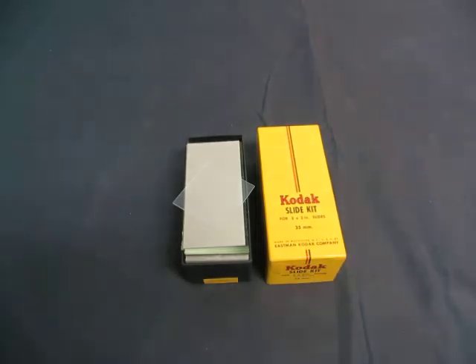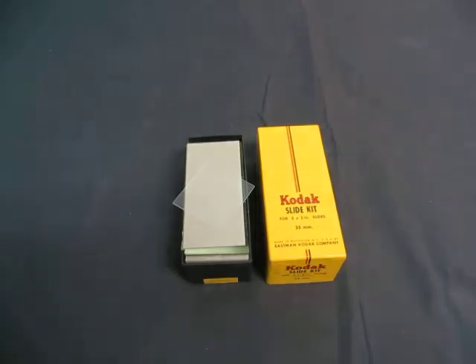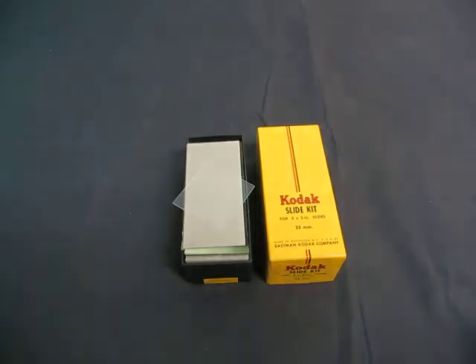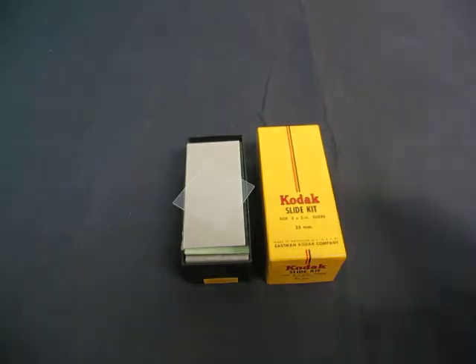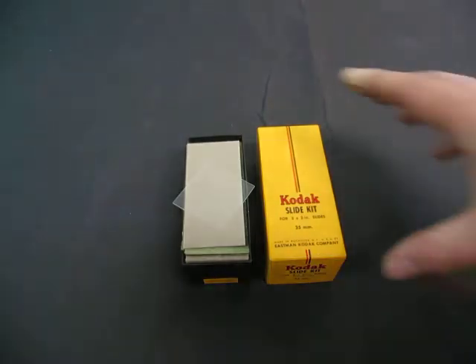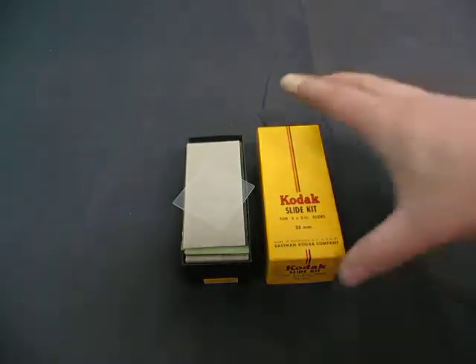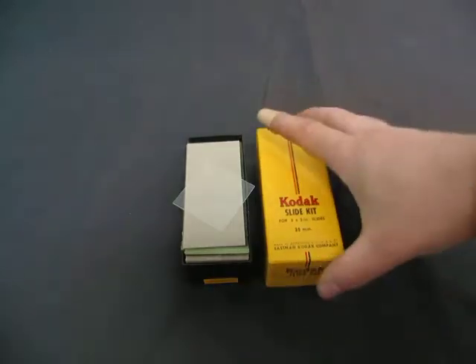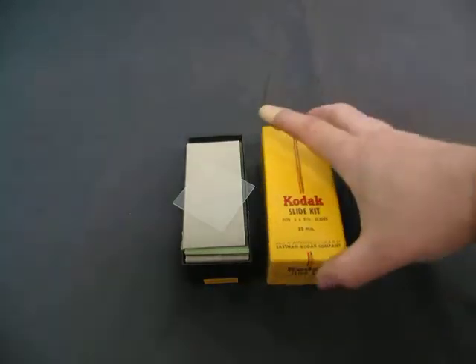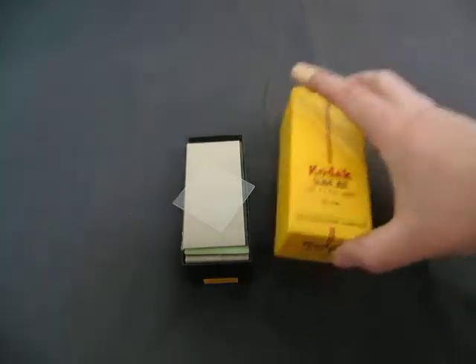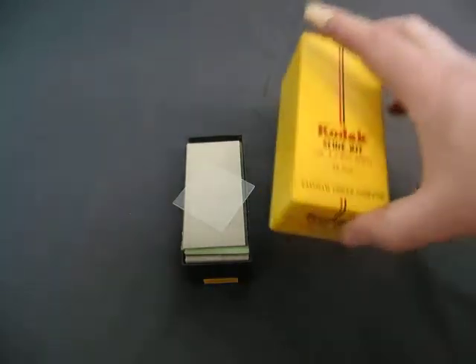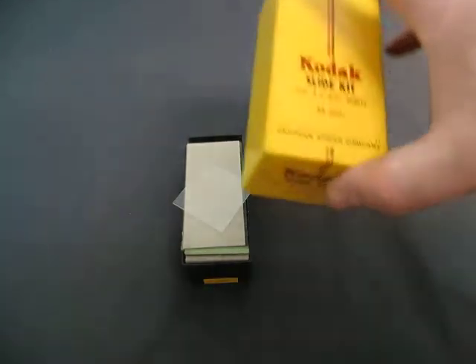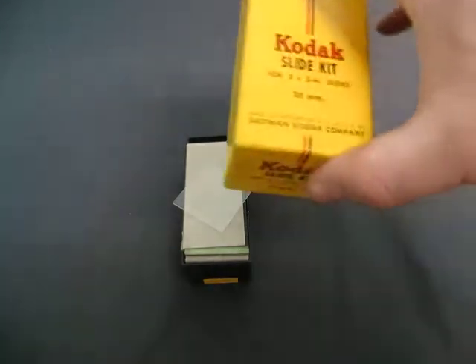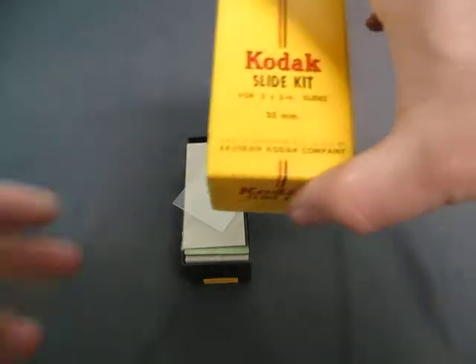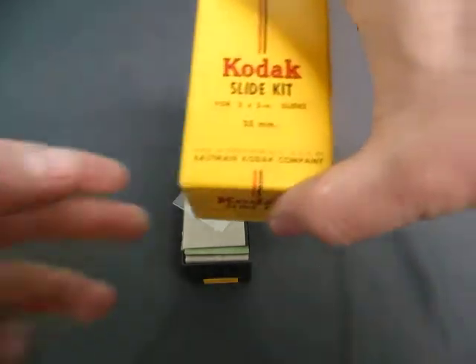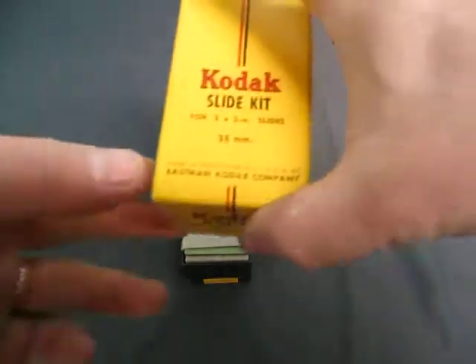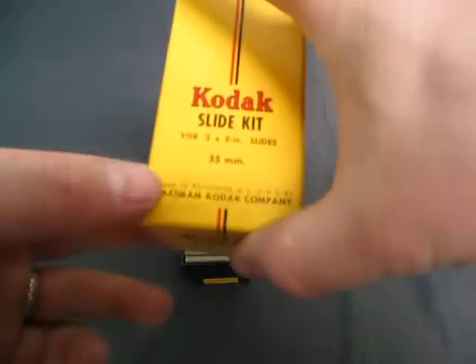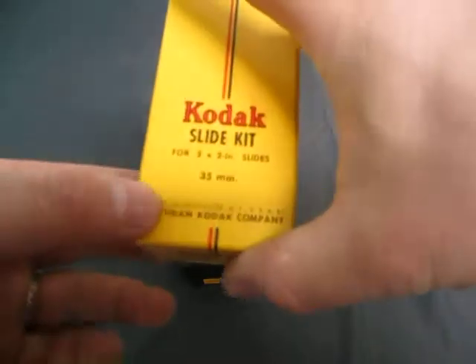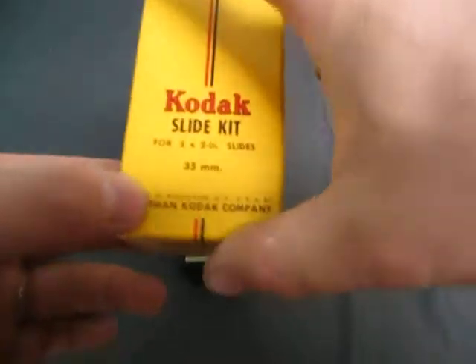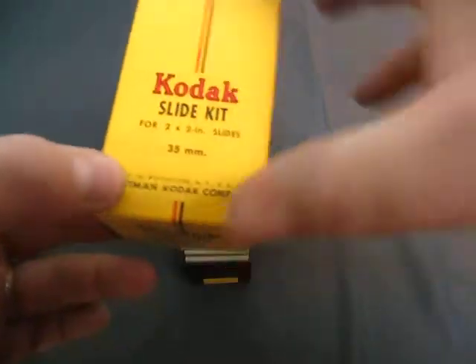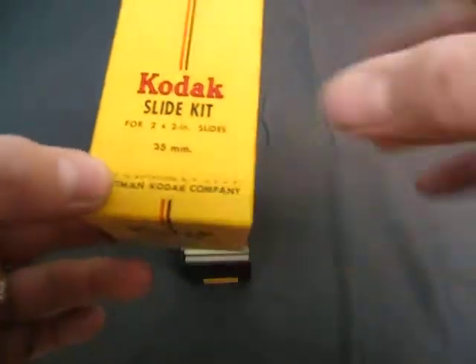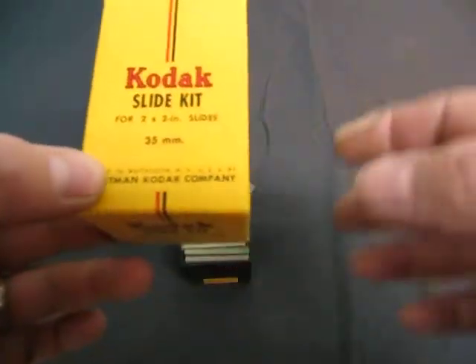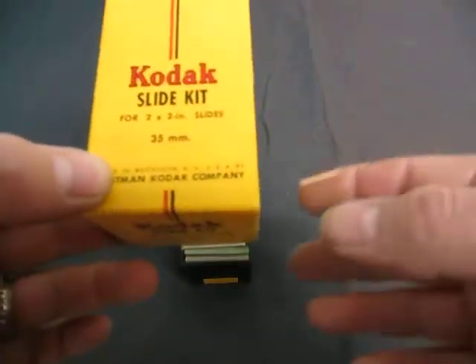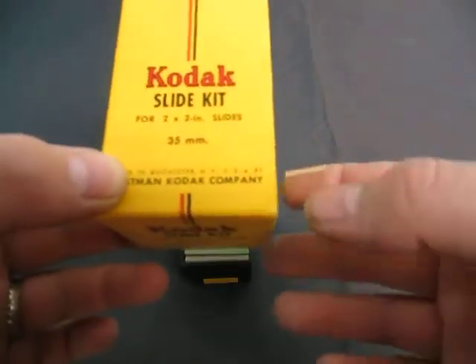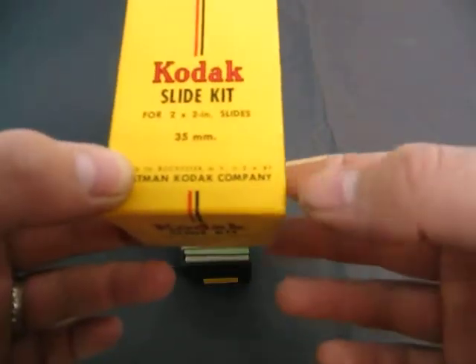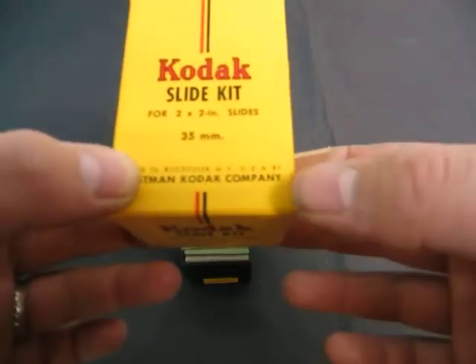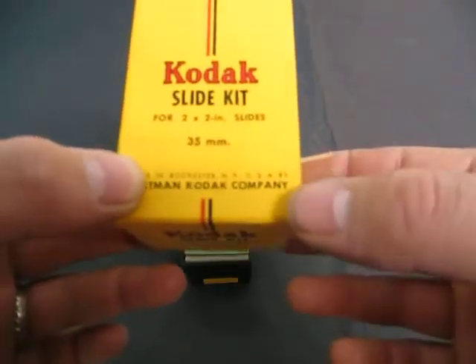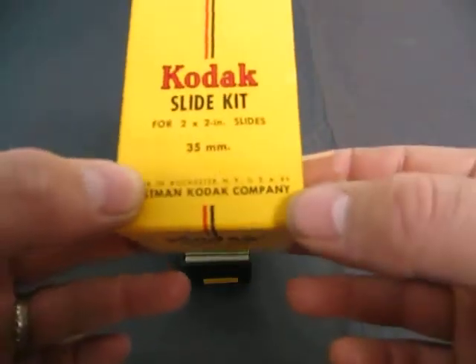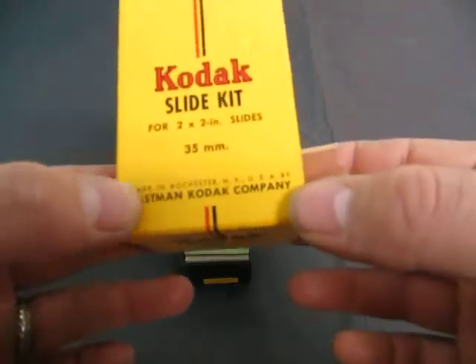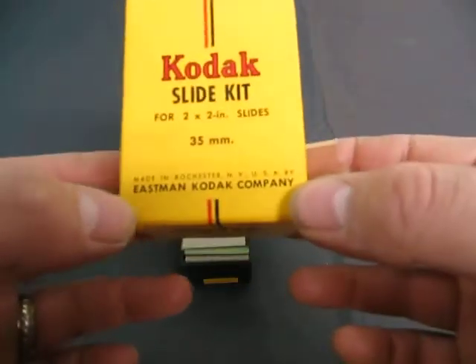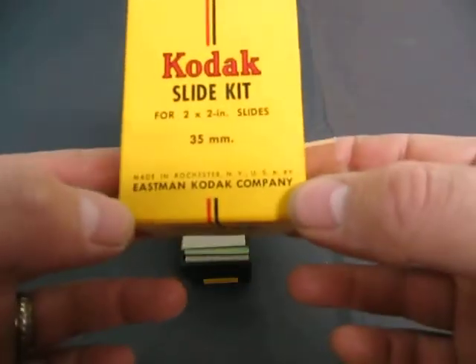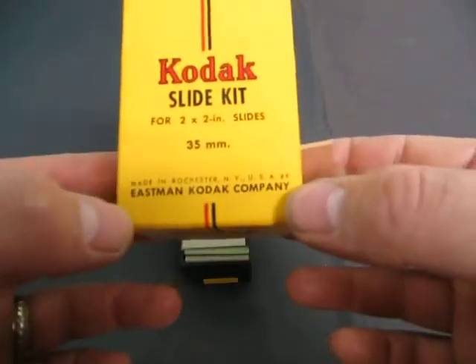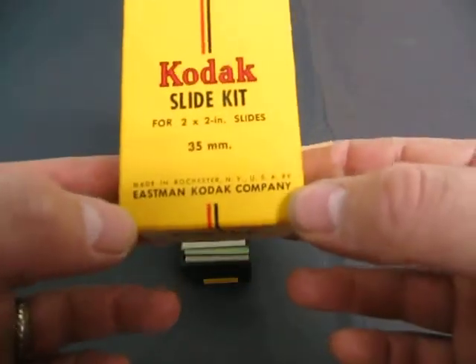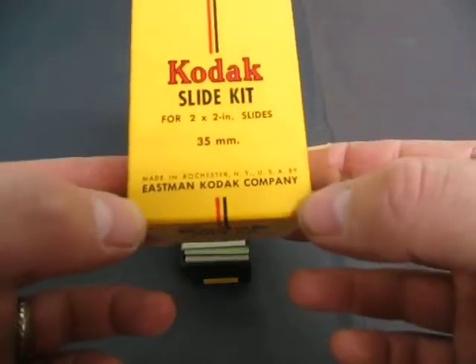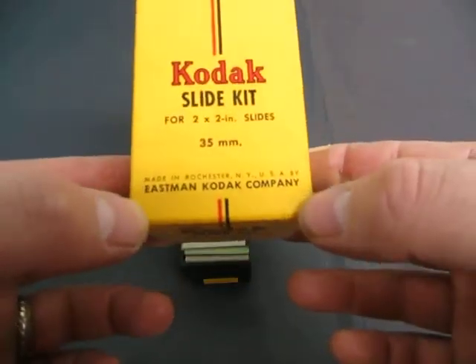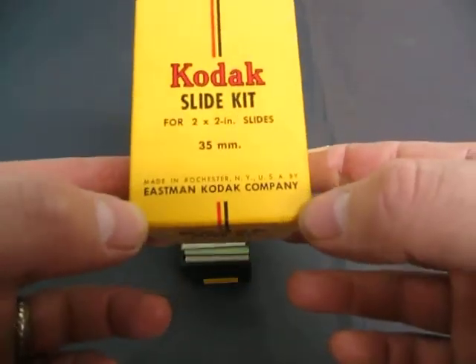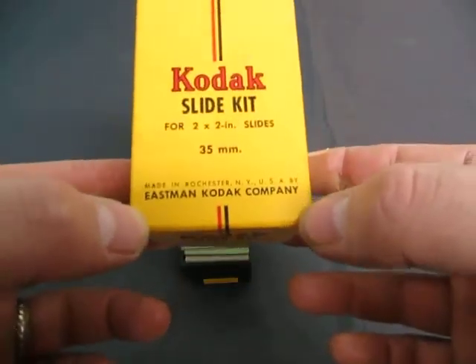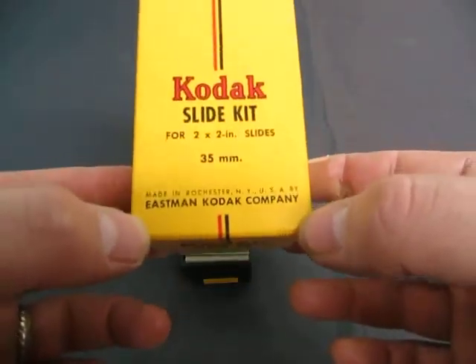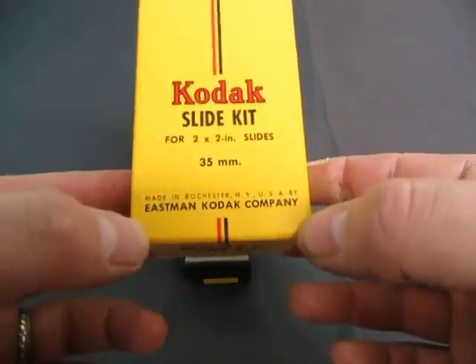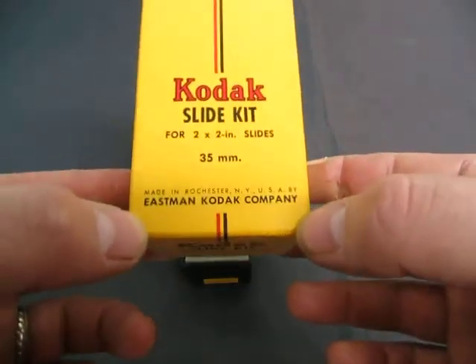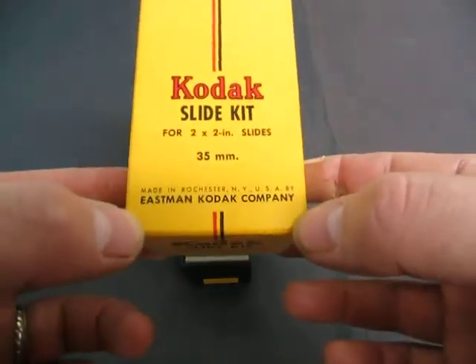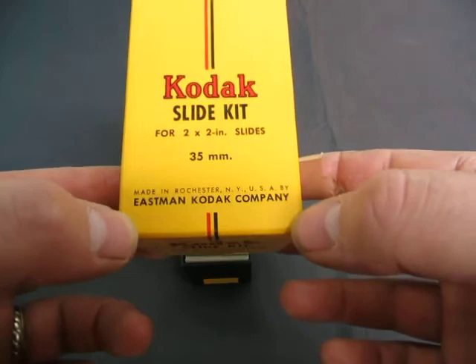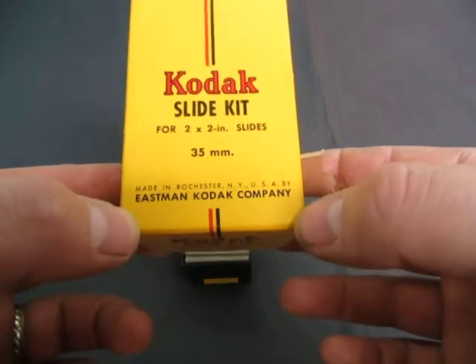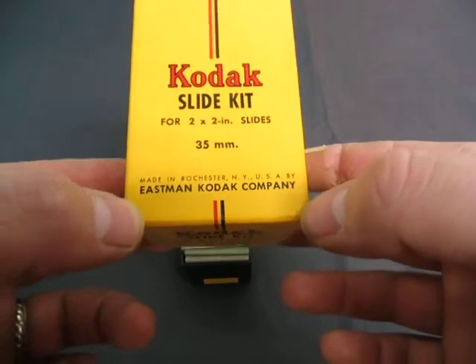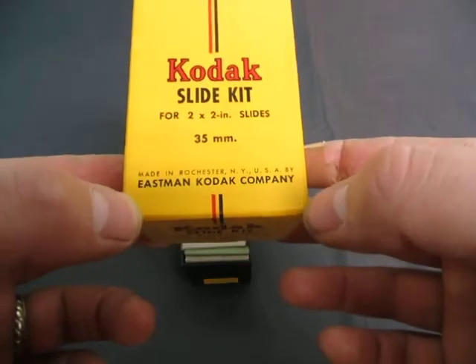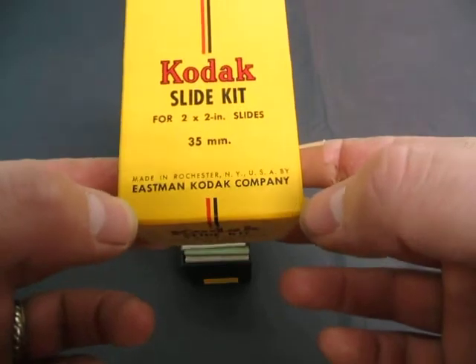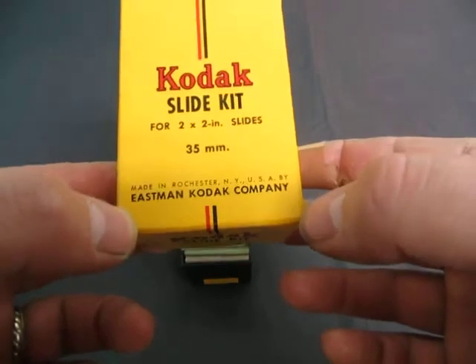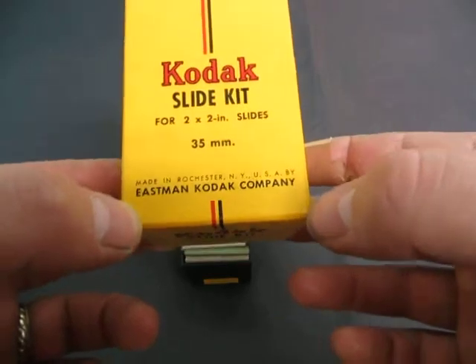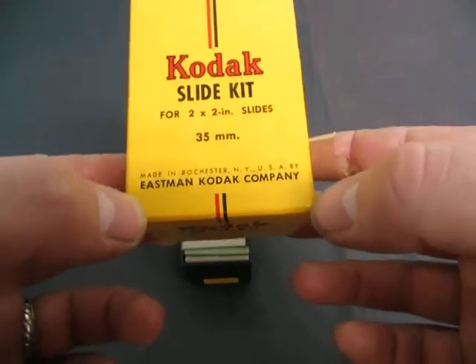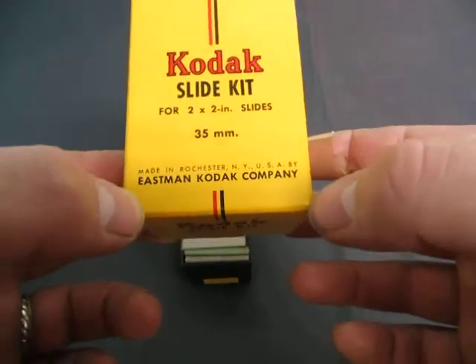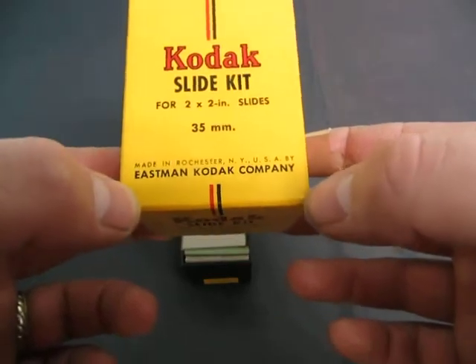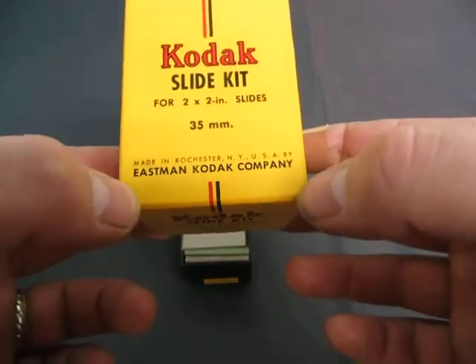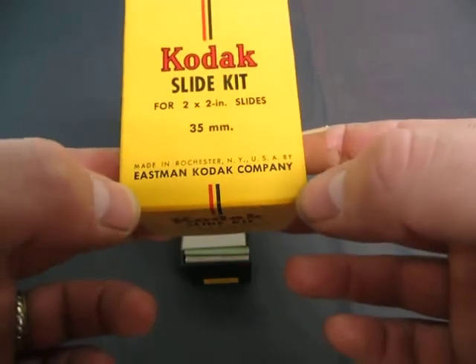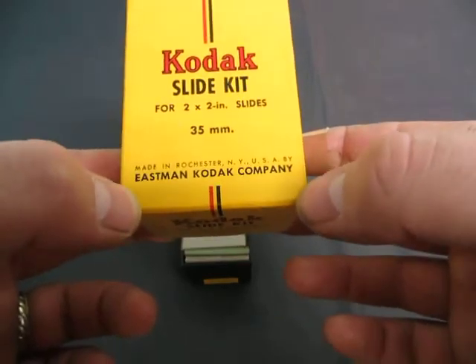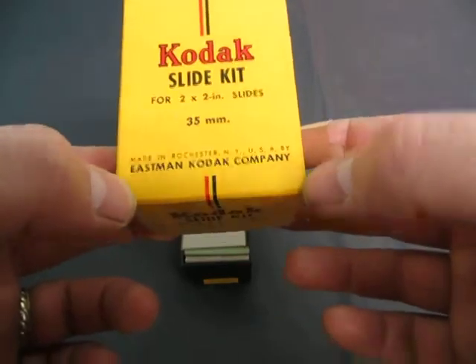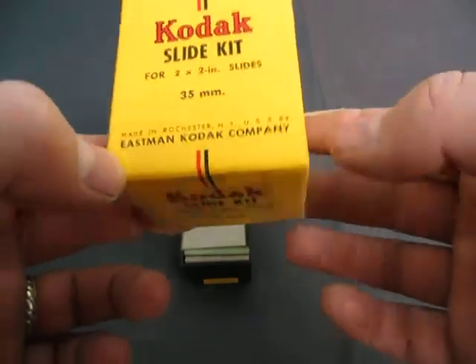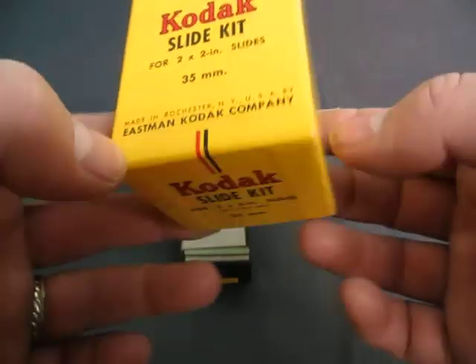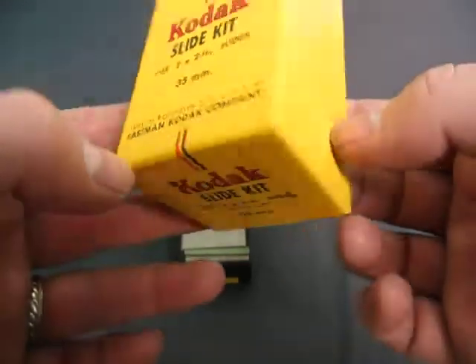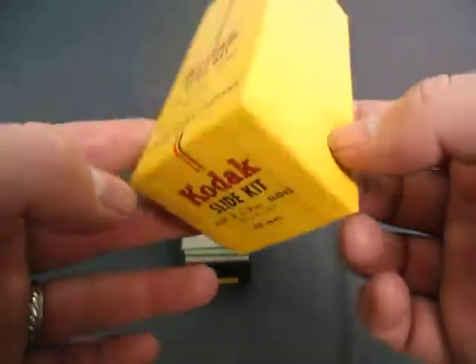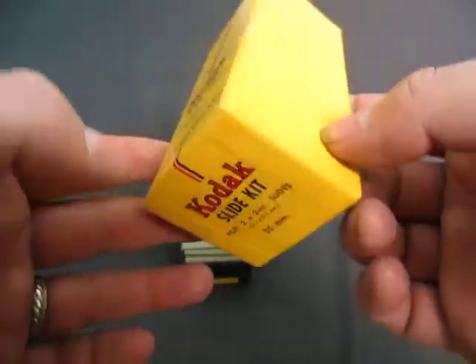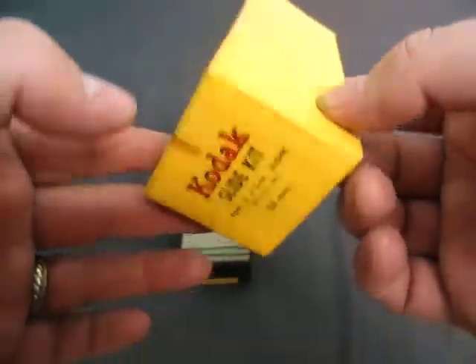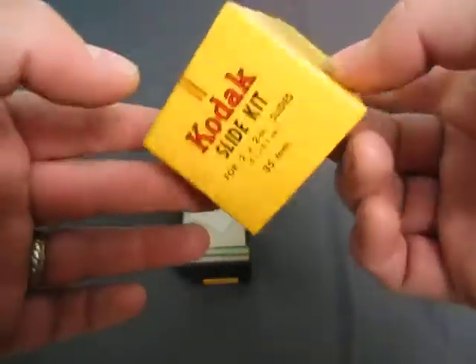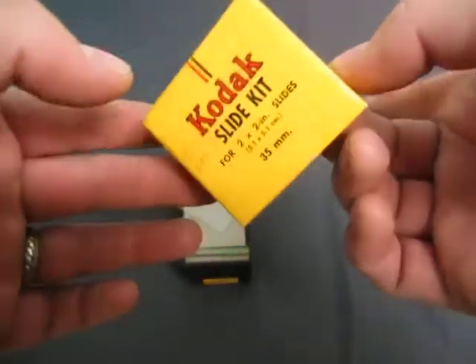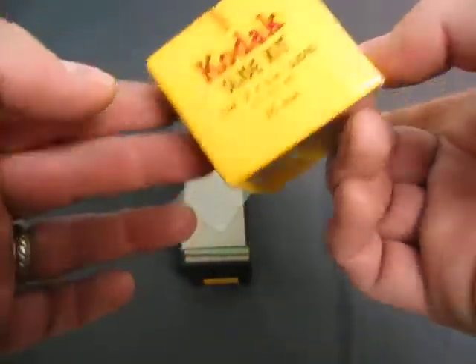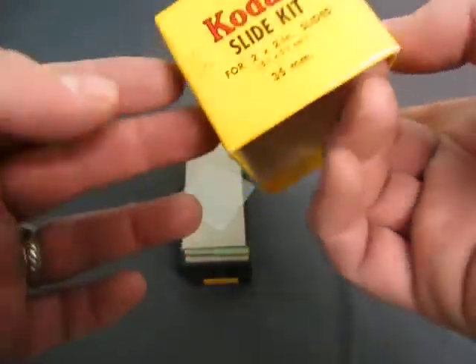Up for auction we have a Kodak slide kit for 2x2 inch slides, 35mm, from the Eastman Kodak company.